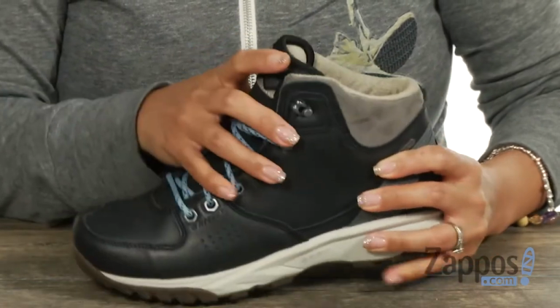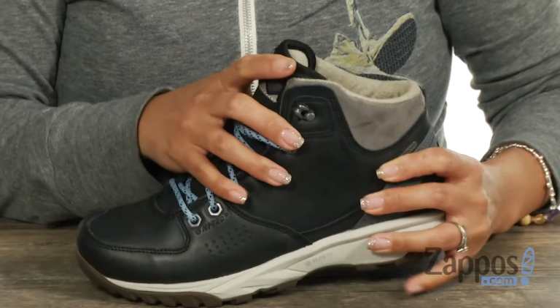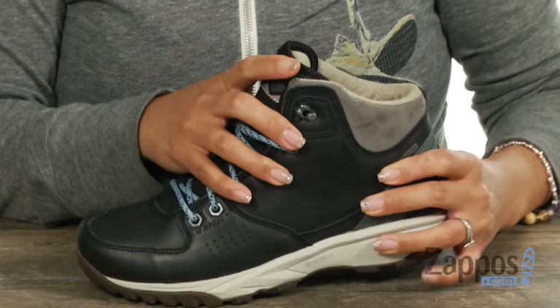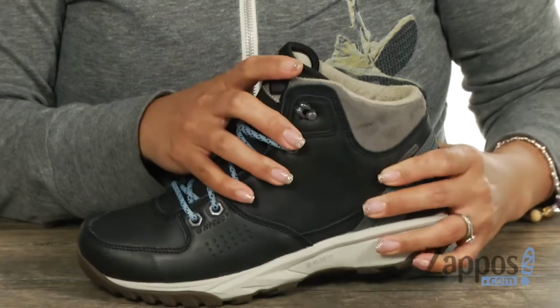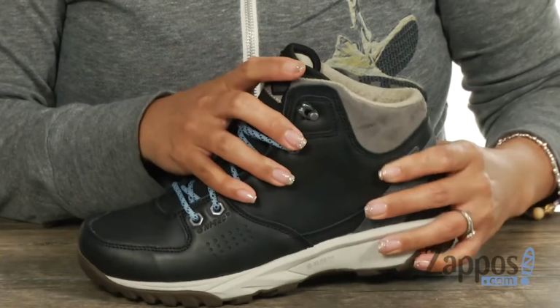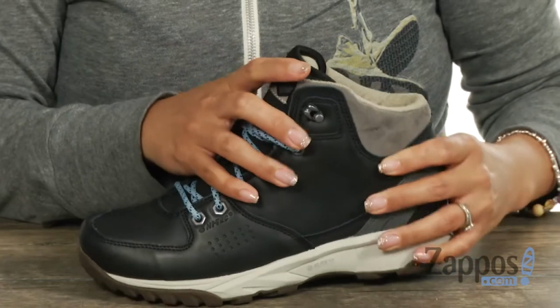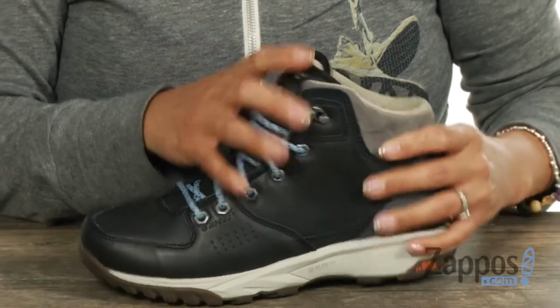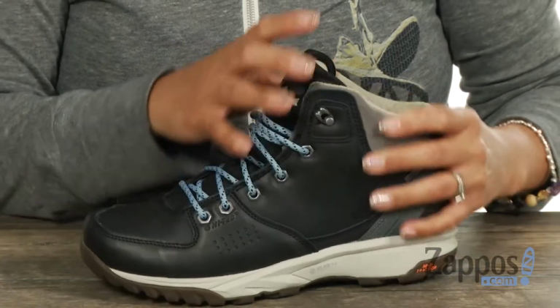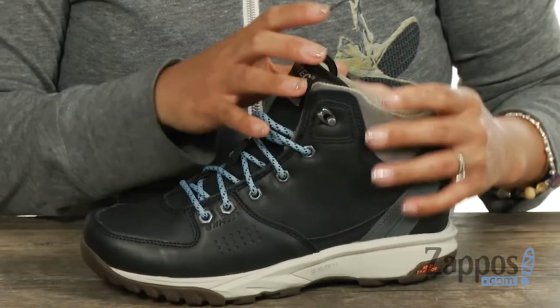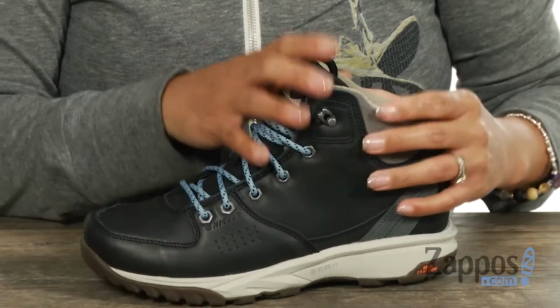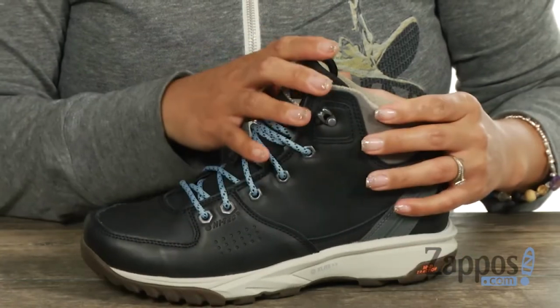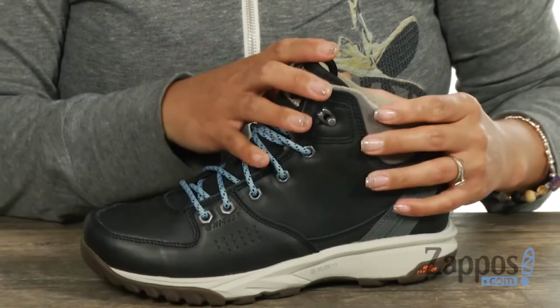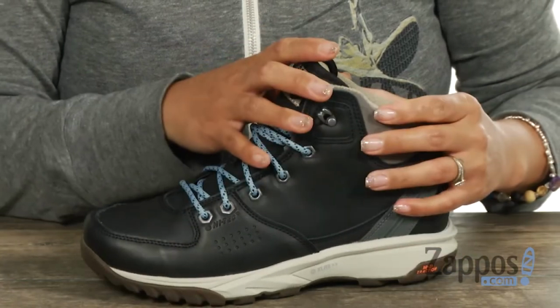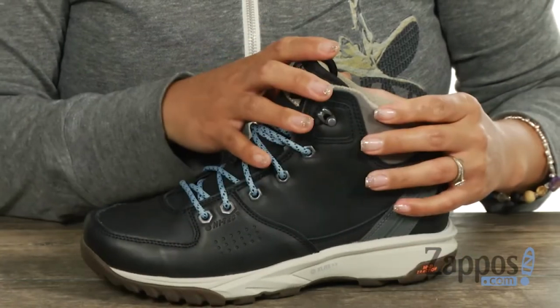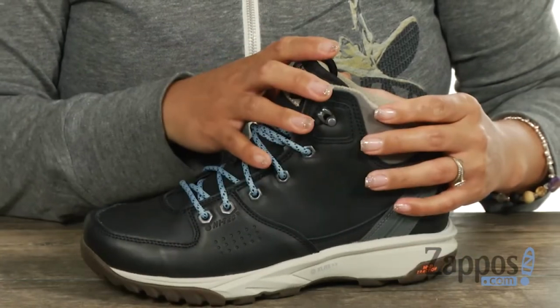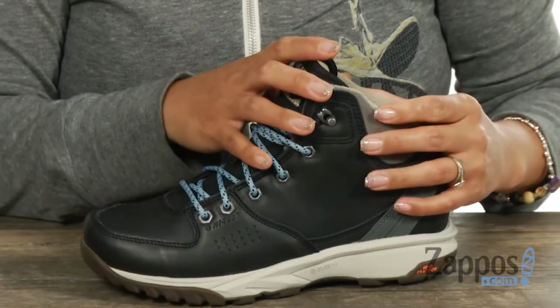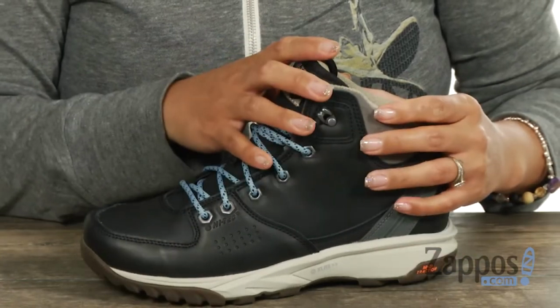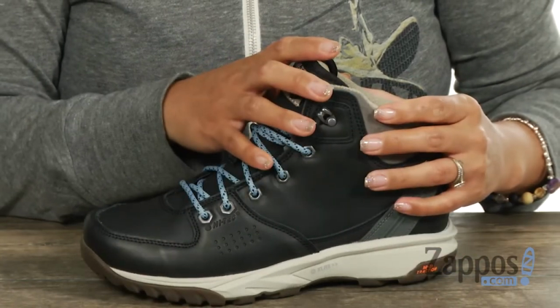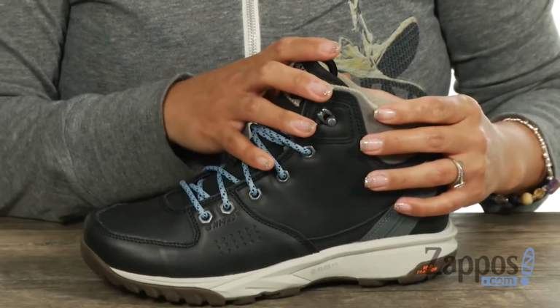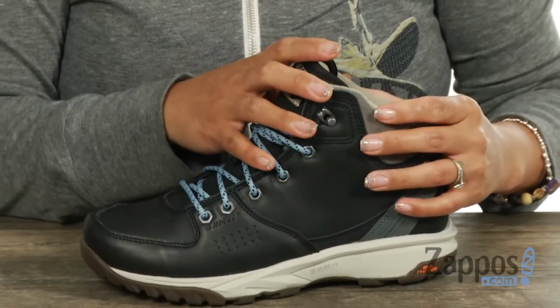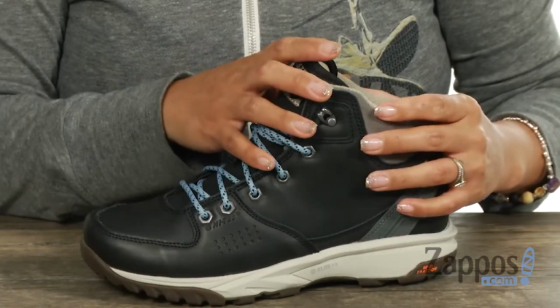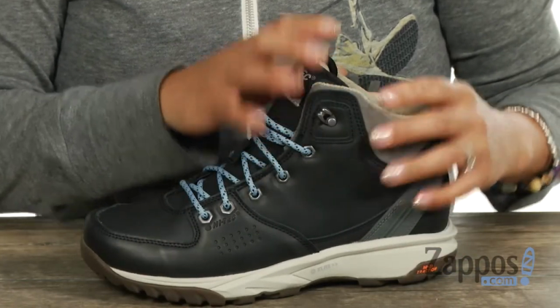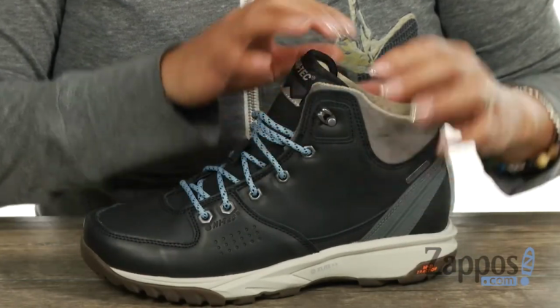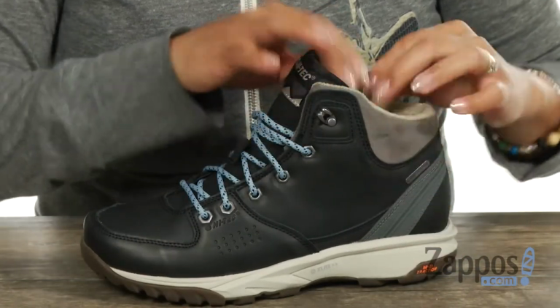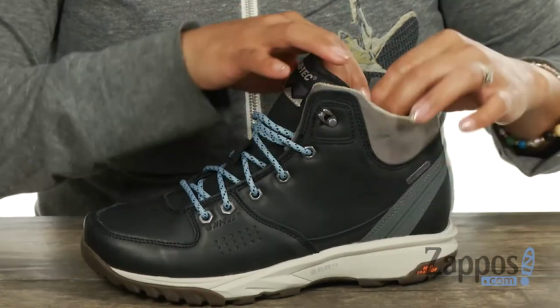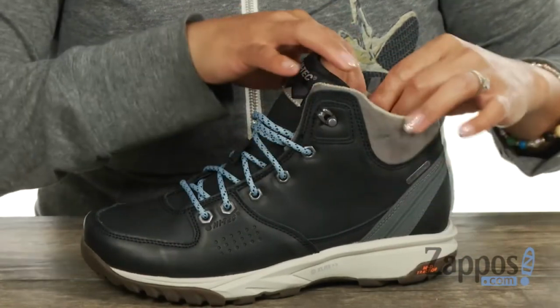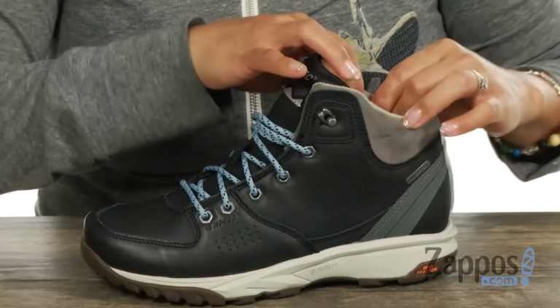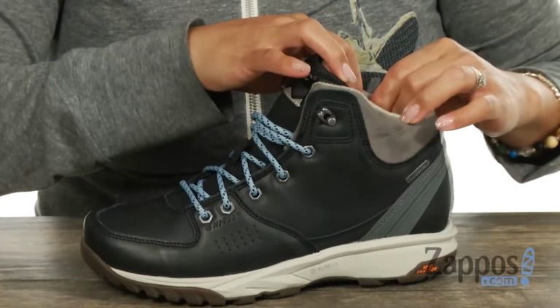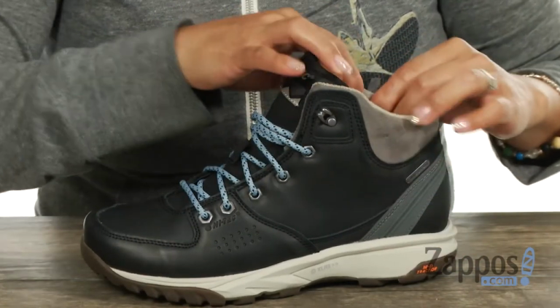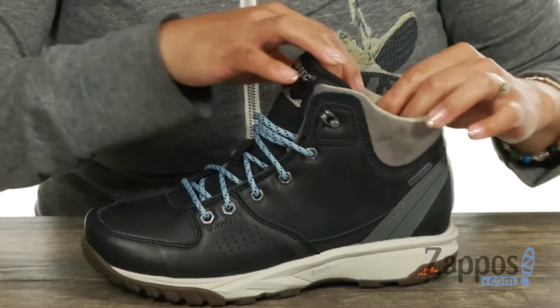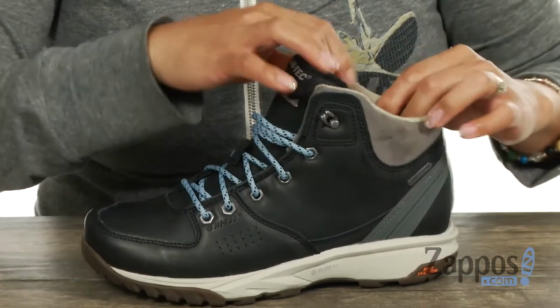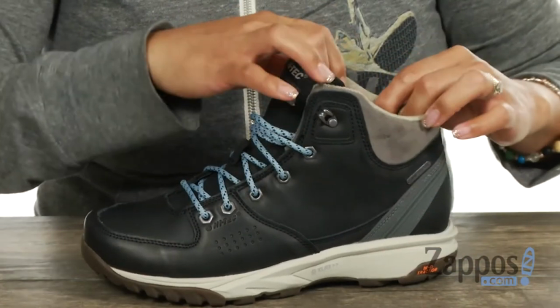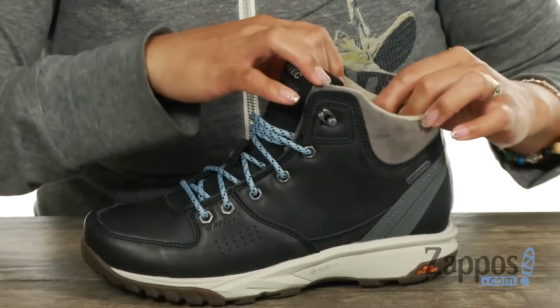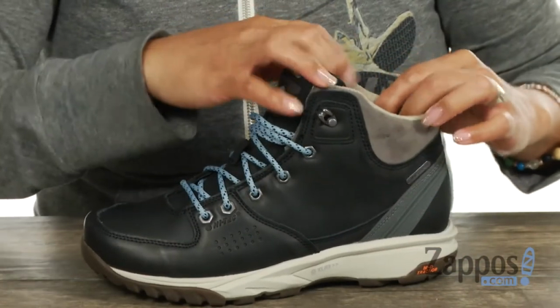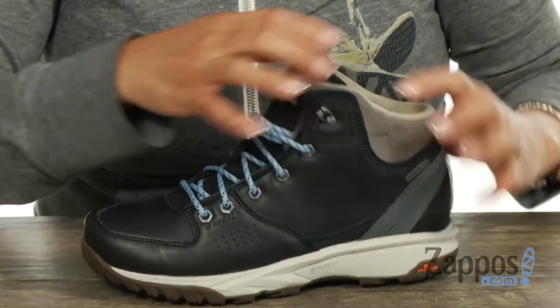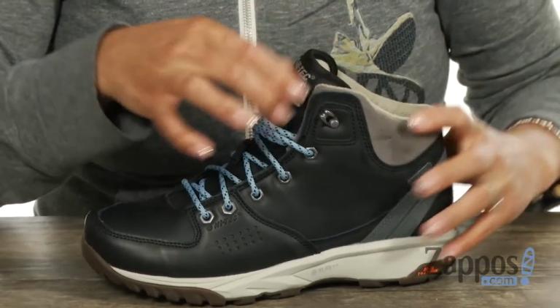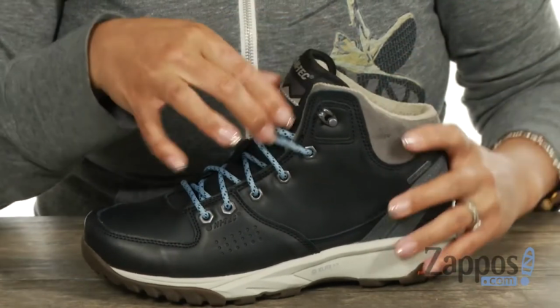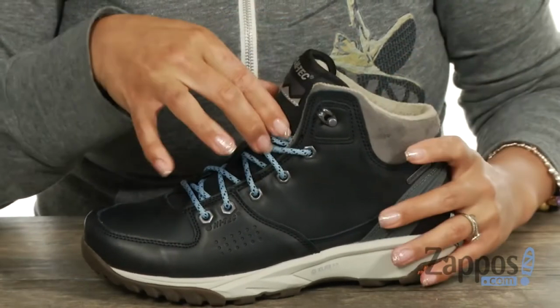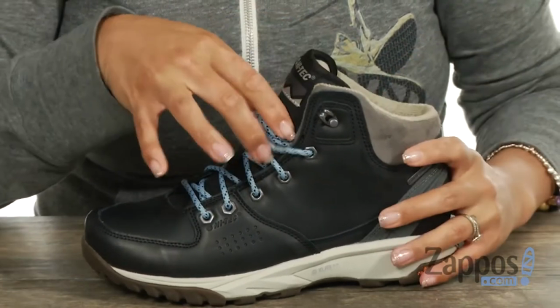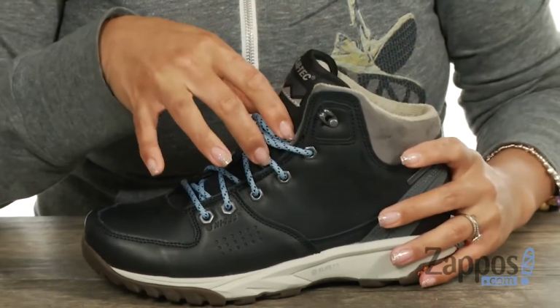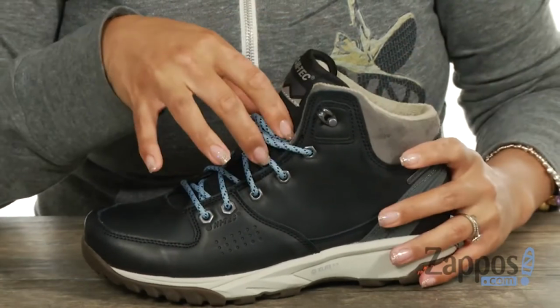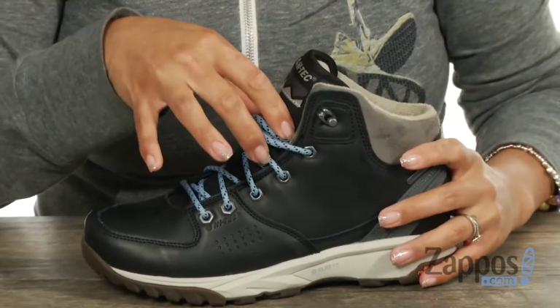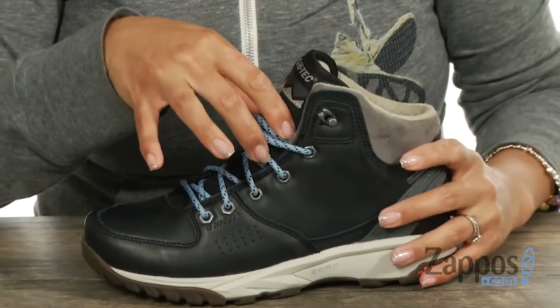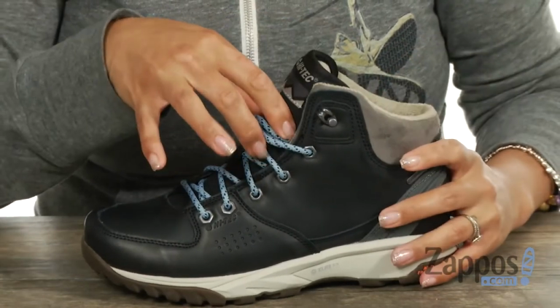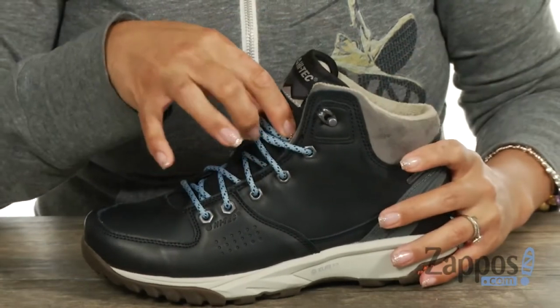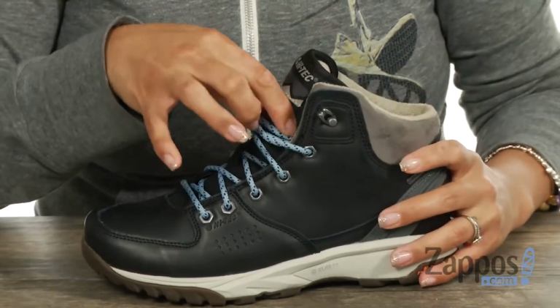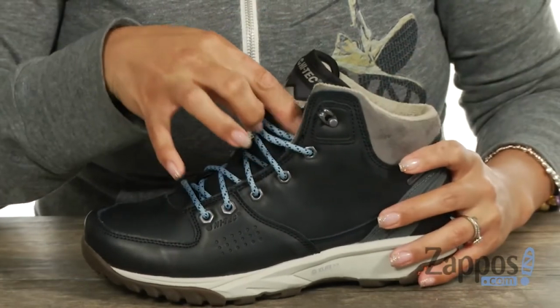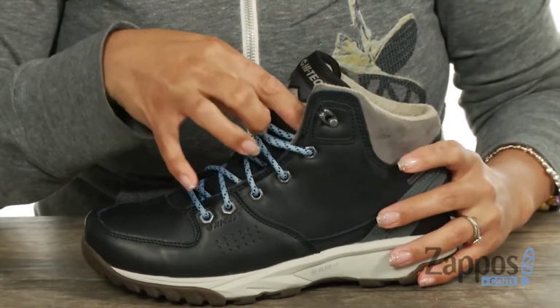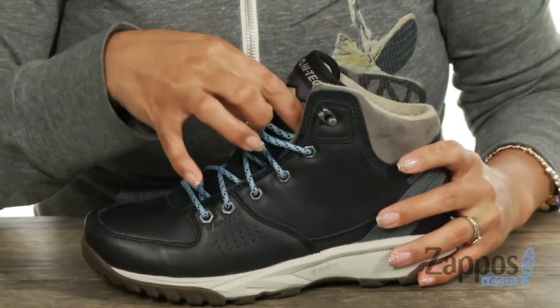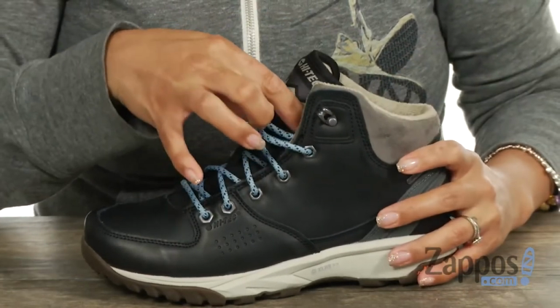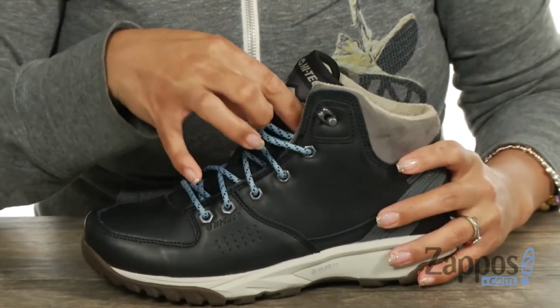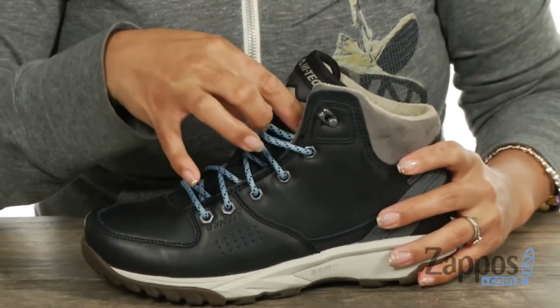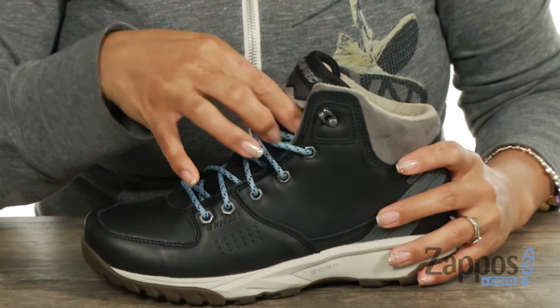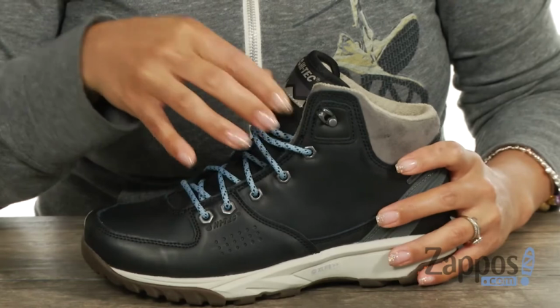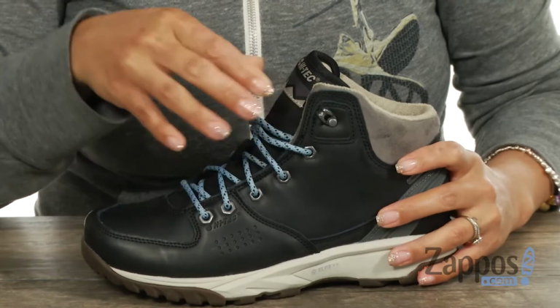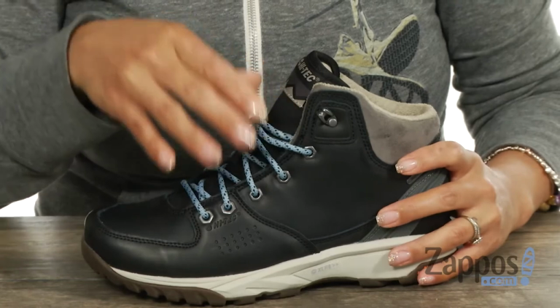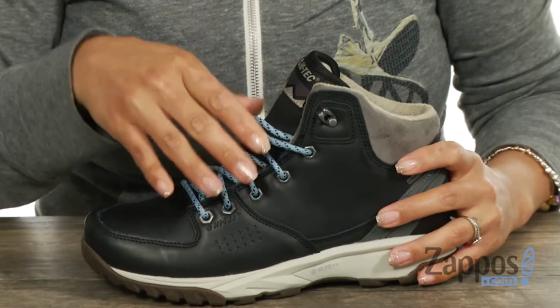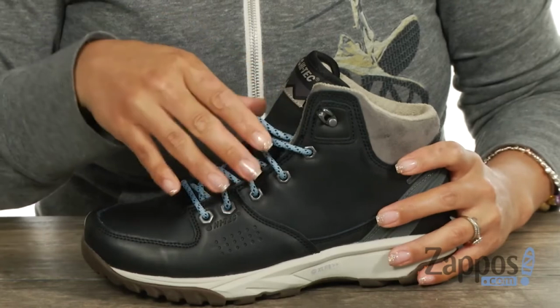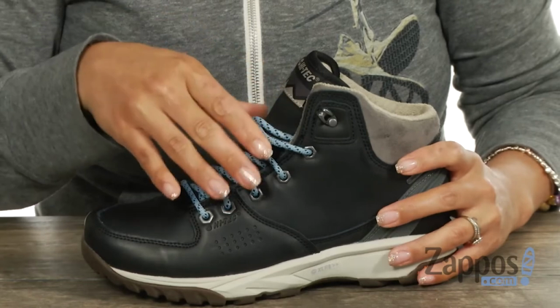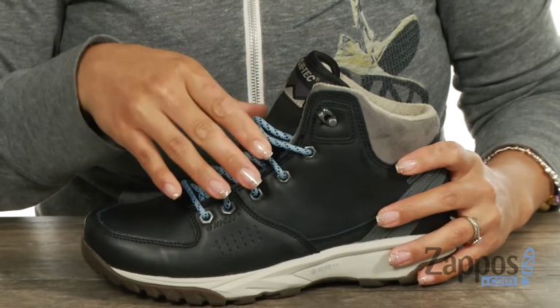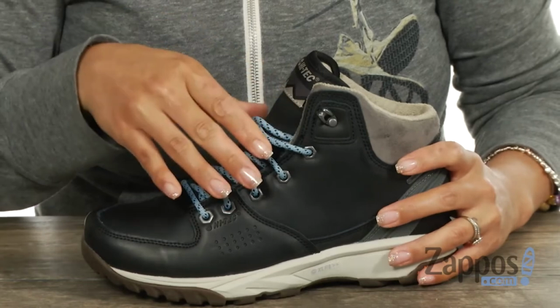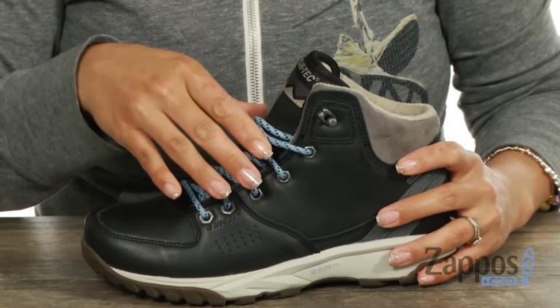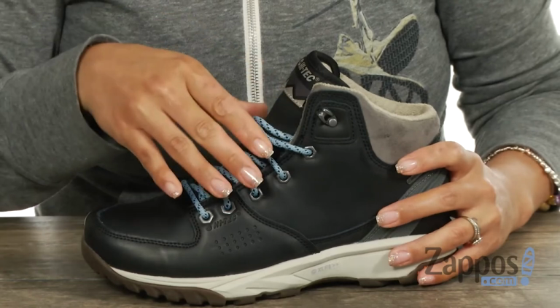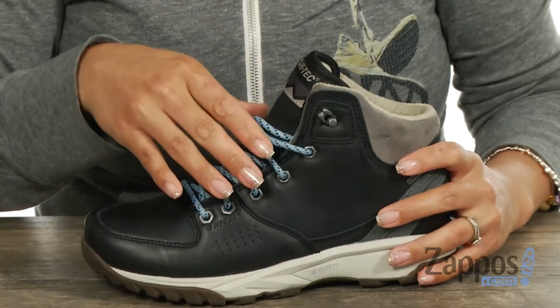It's going to hug your ankles. You have this padded collar with a gusseted tongue, and that's going to be helpful to keep the debris out.